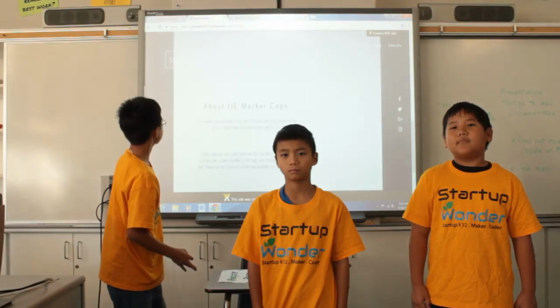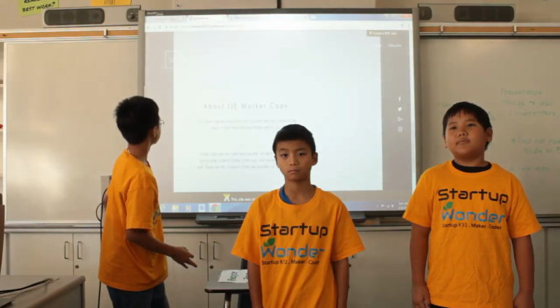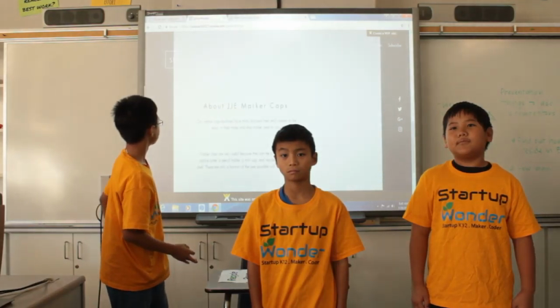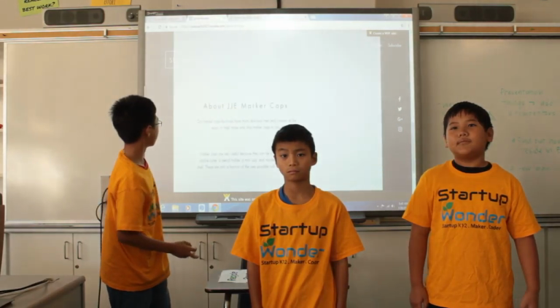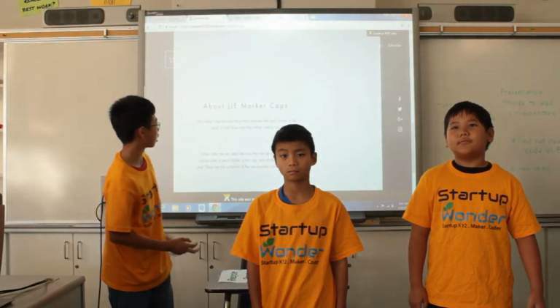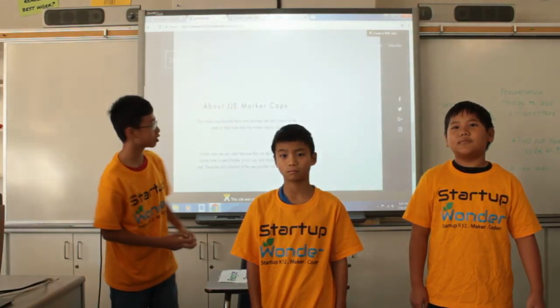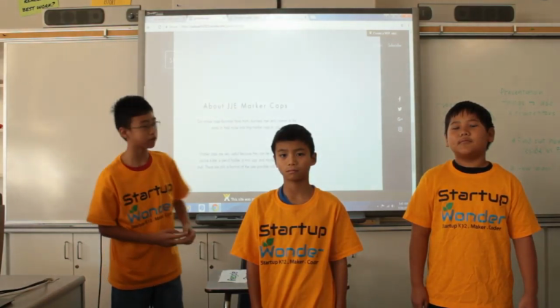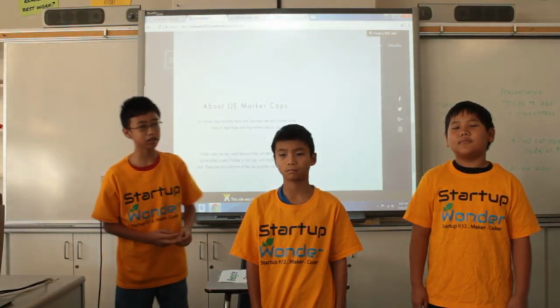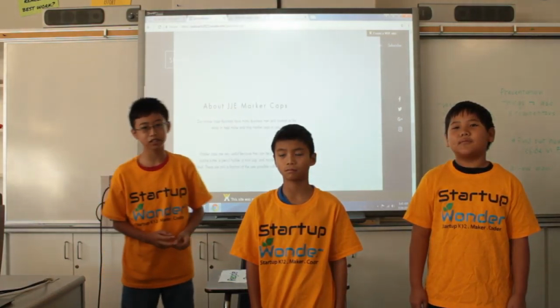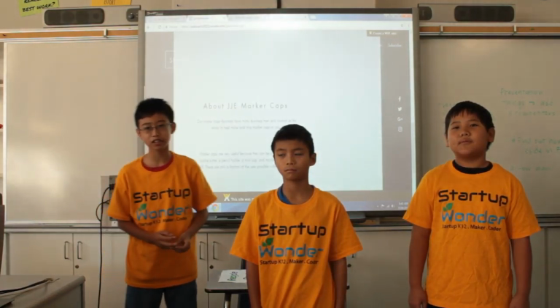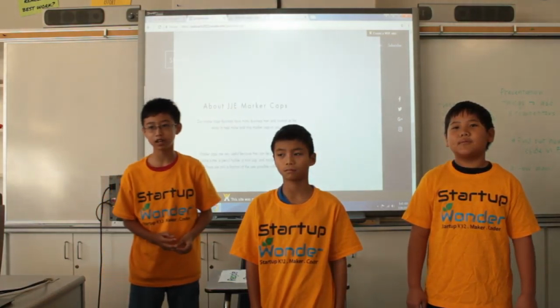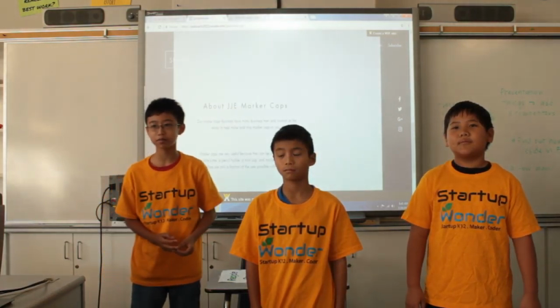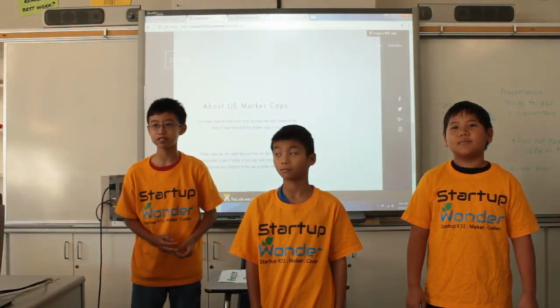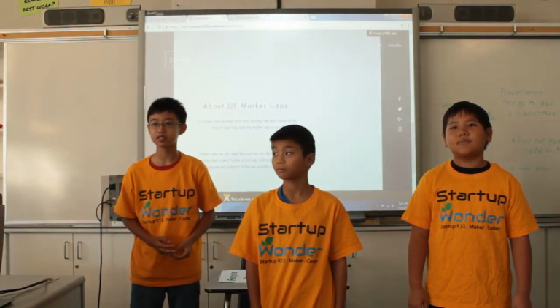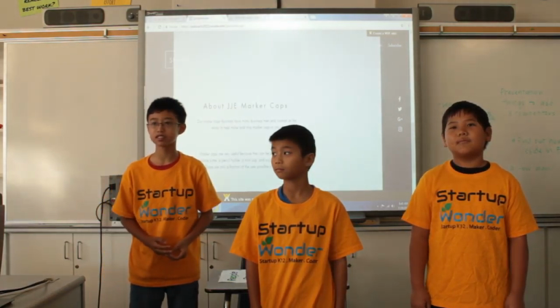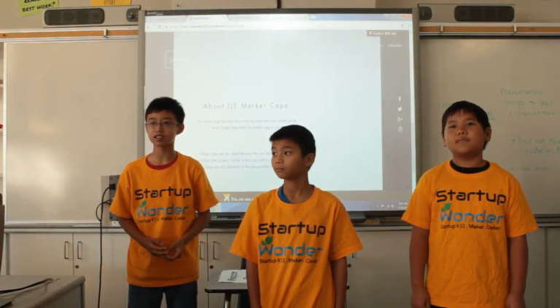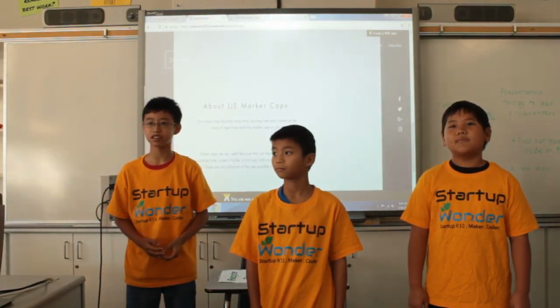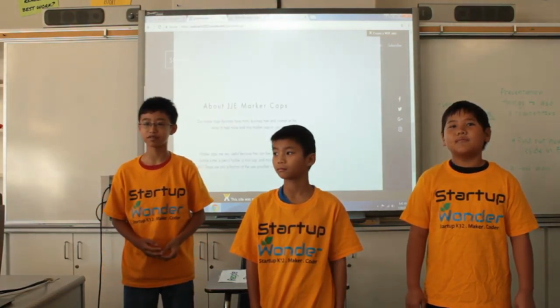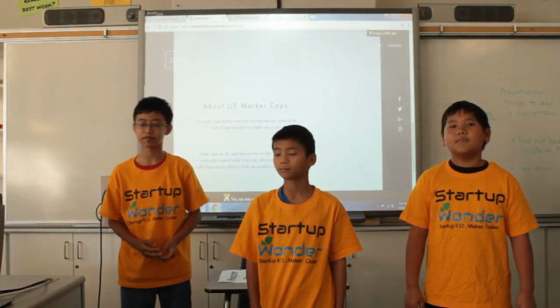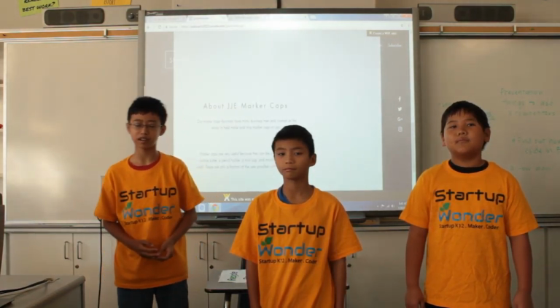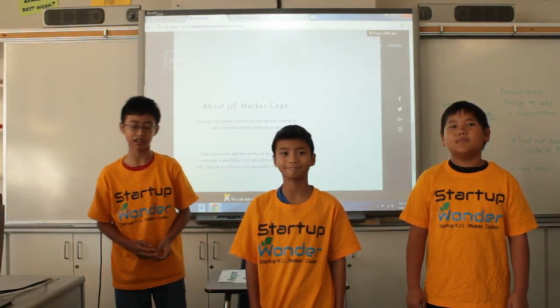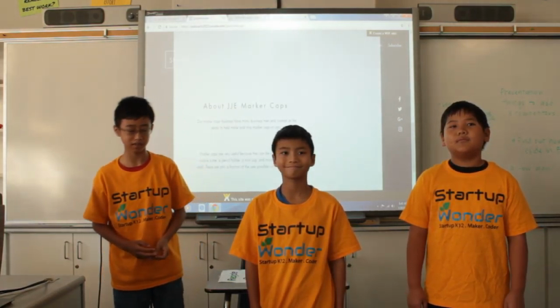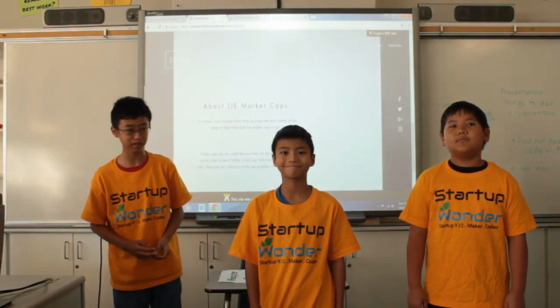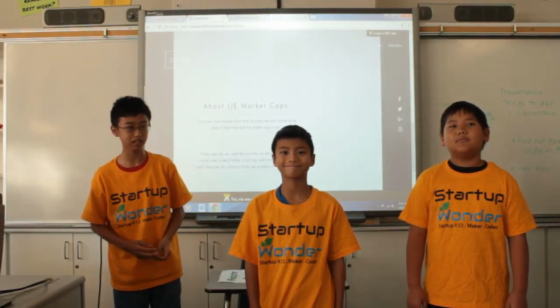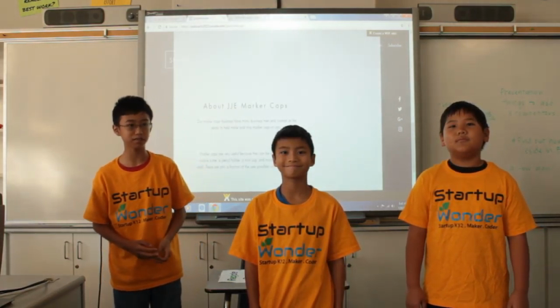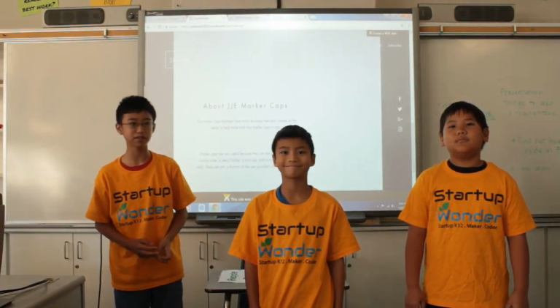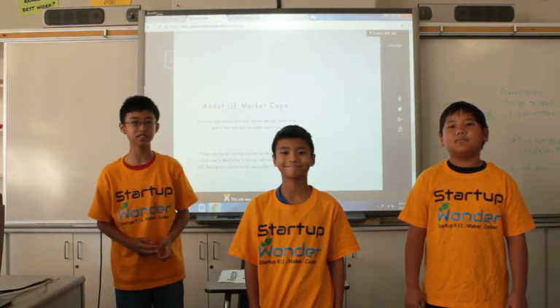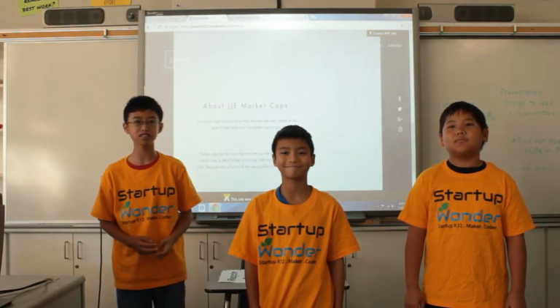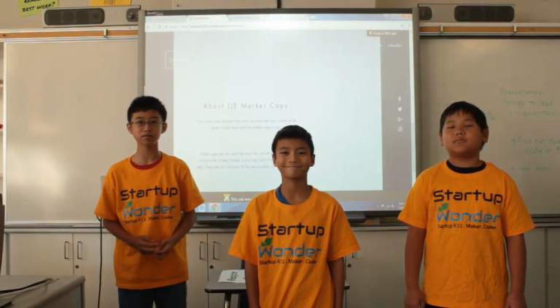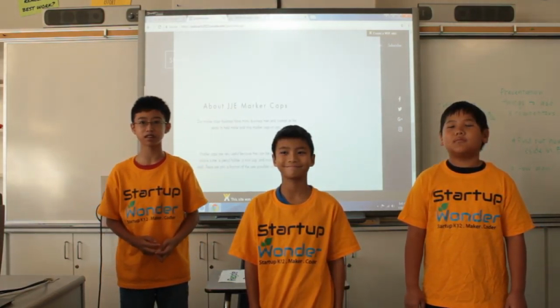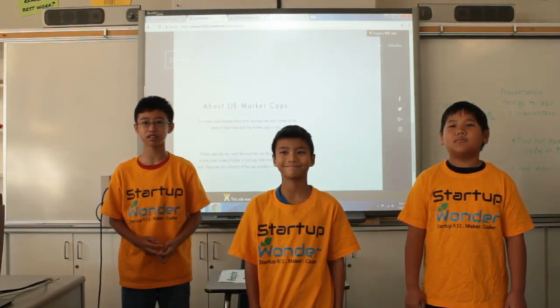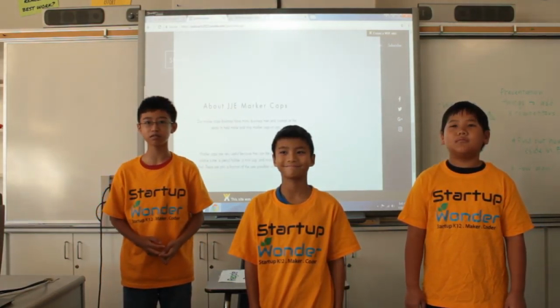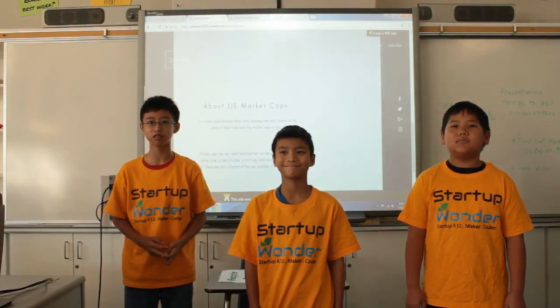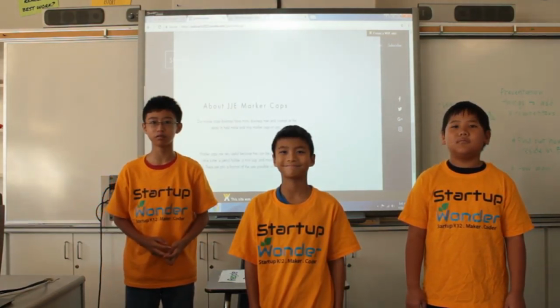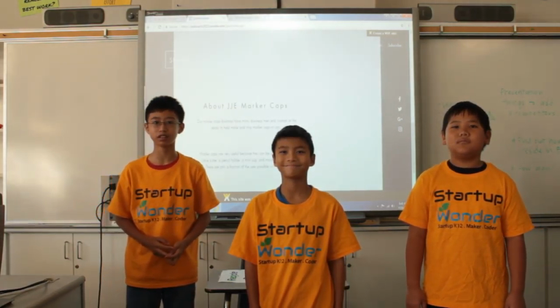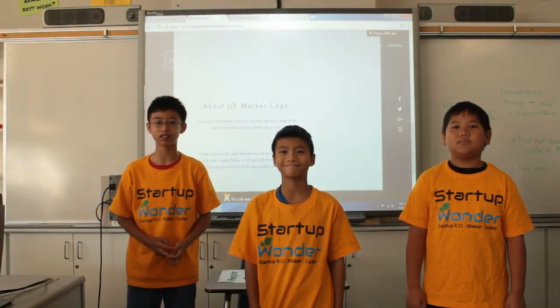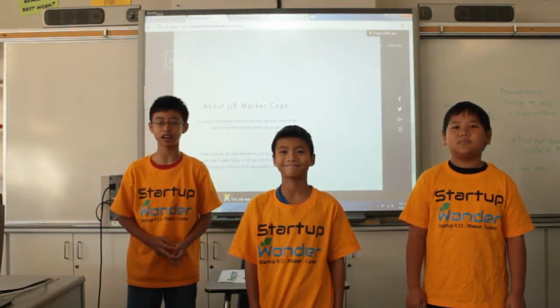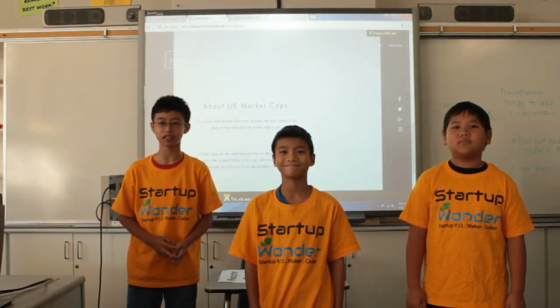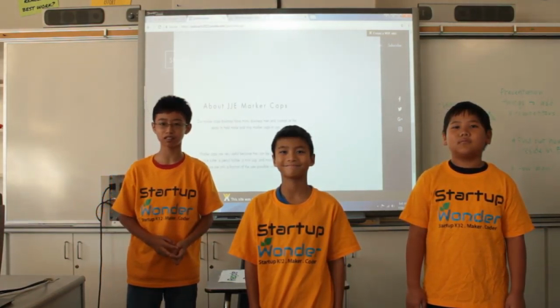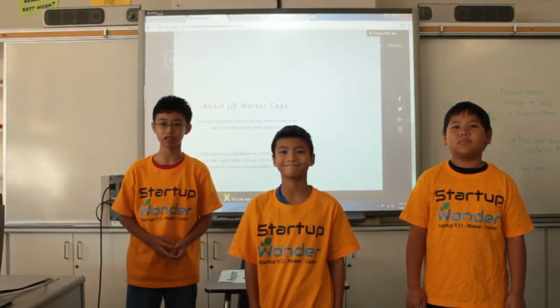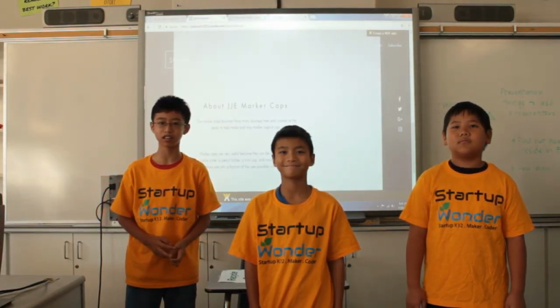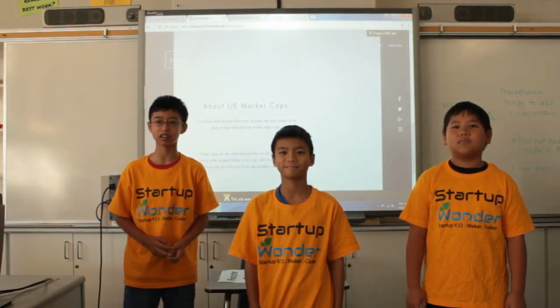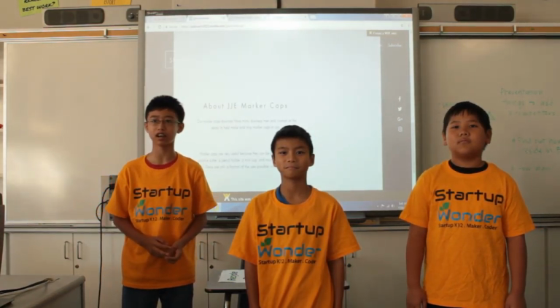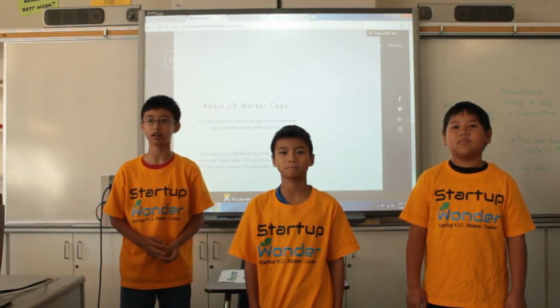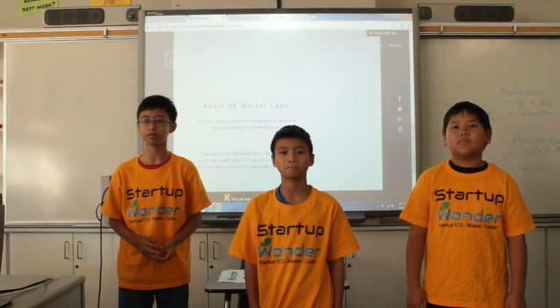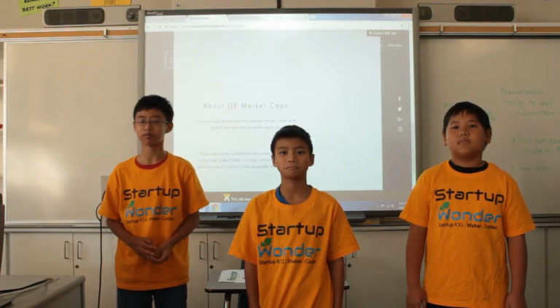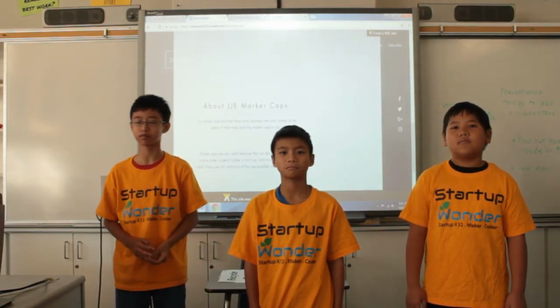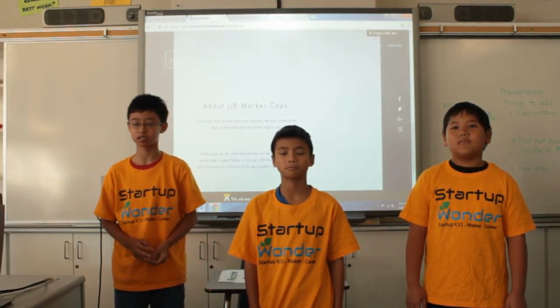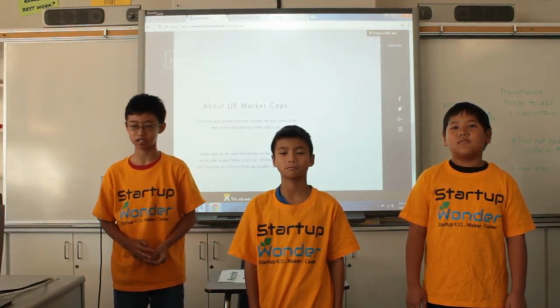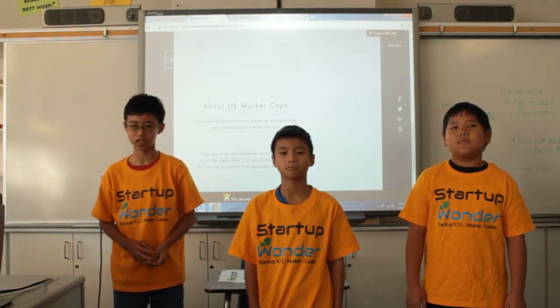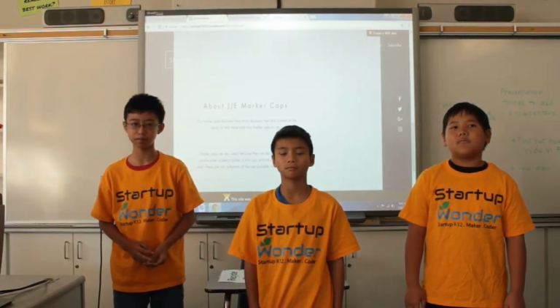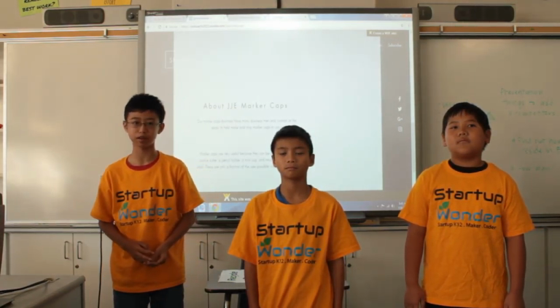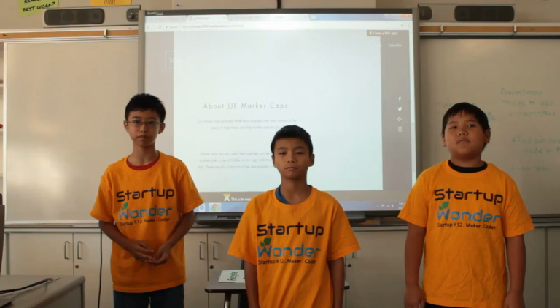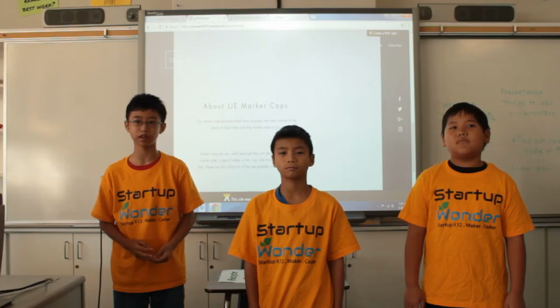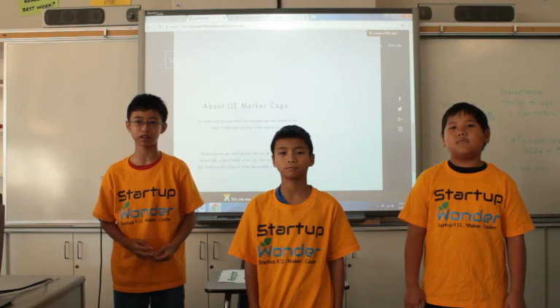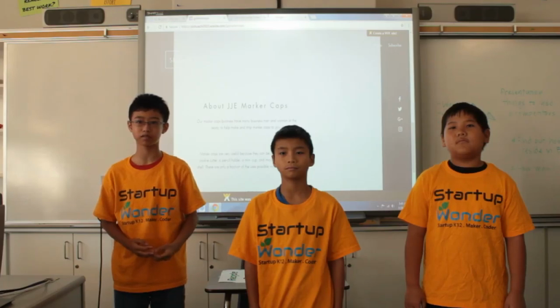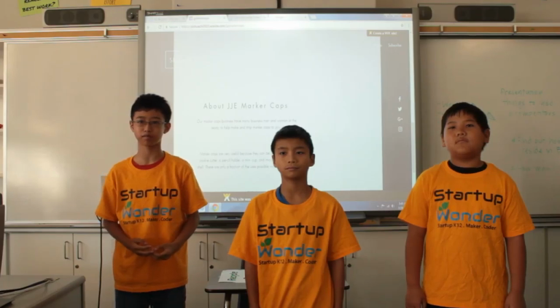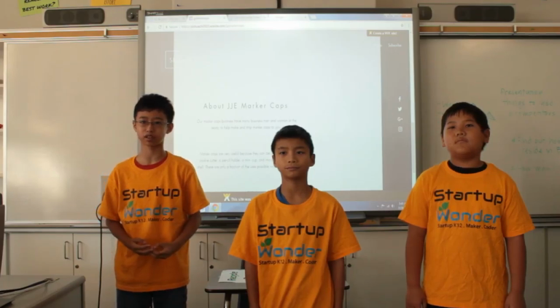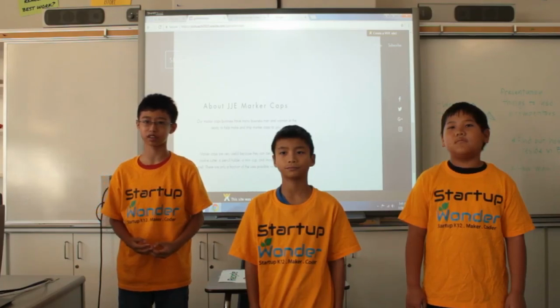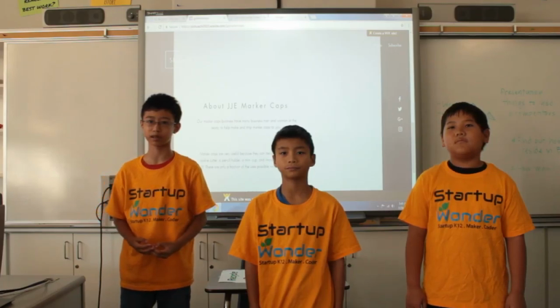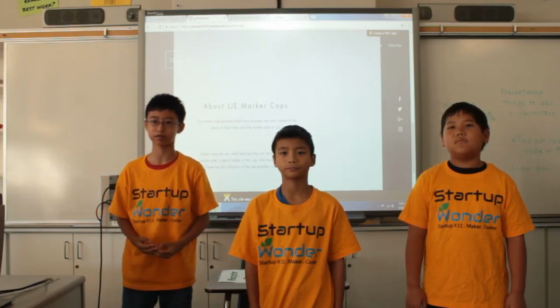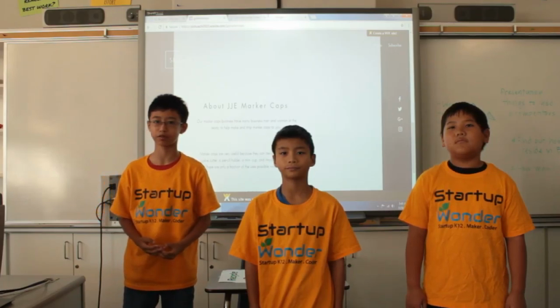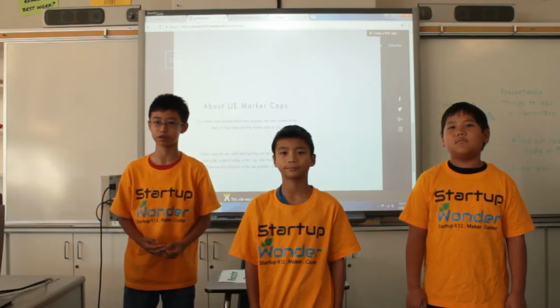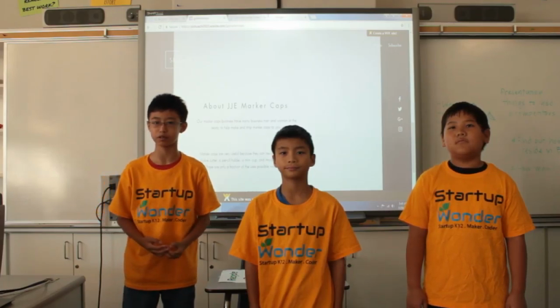Our marker cap business has many businessmen and women at the ready to help ship and make marker caps for you.